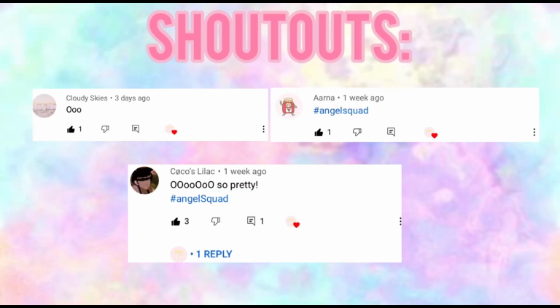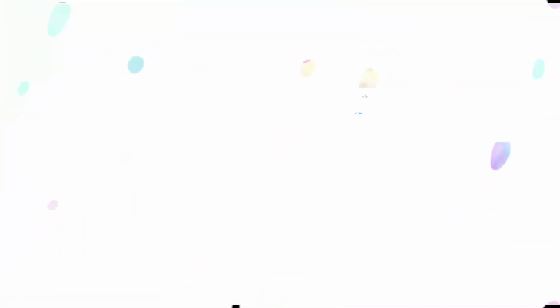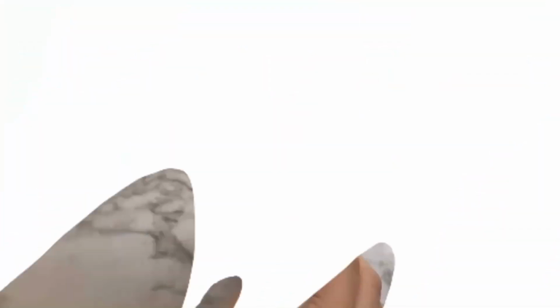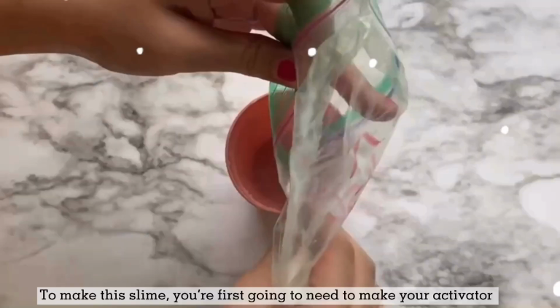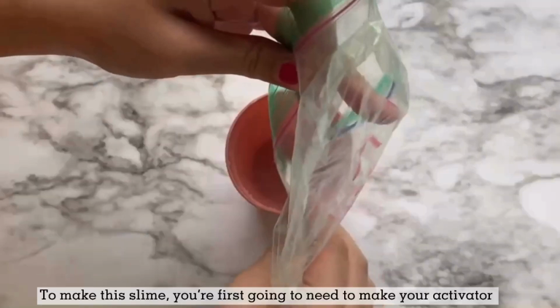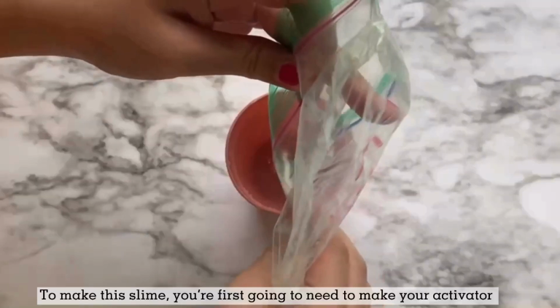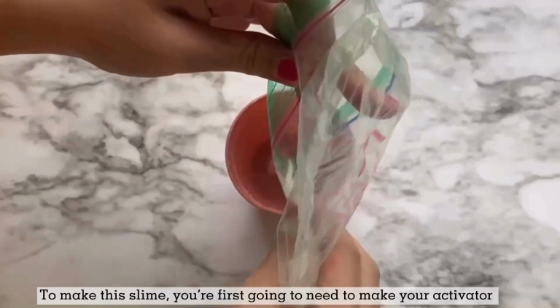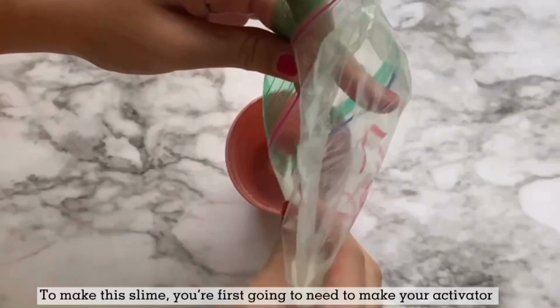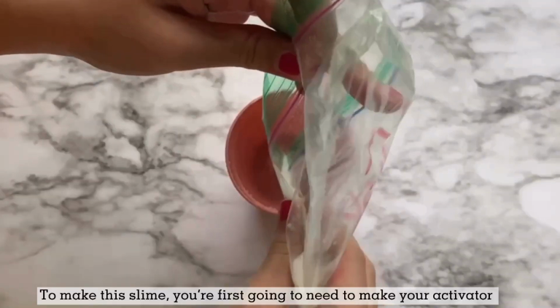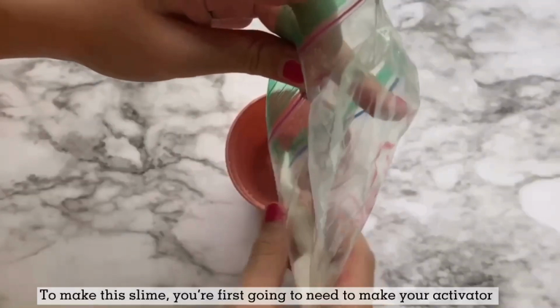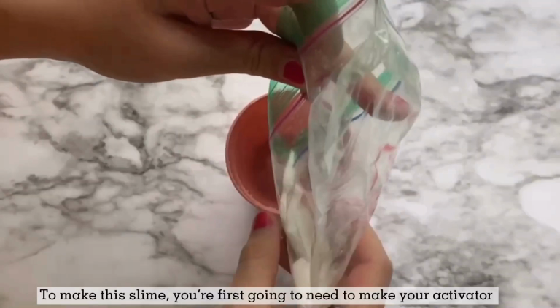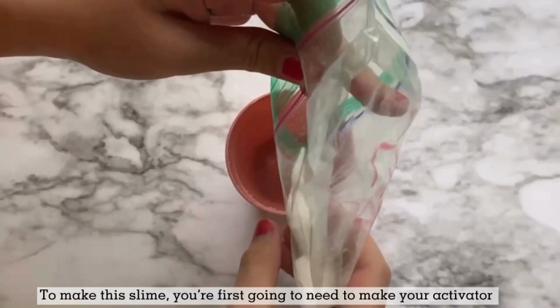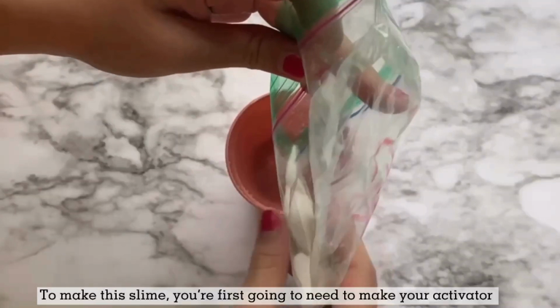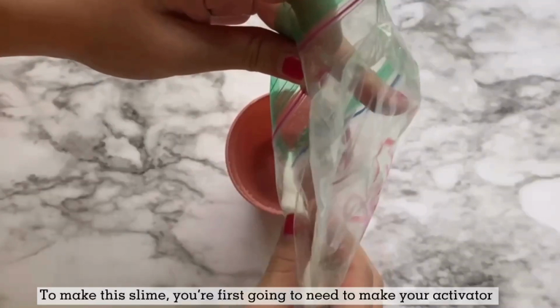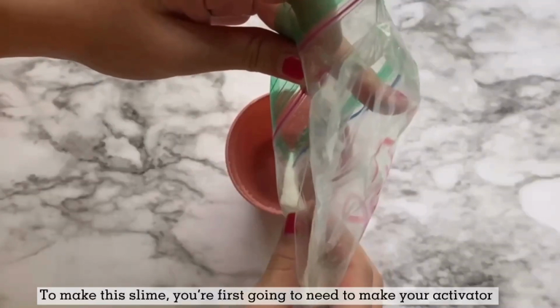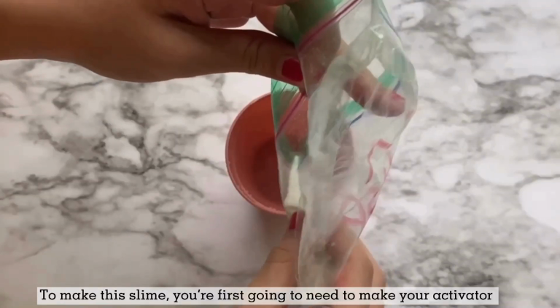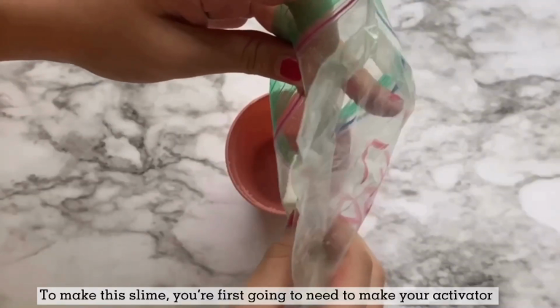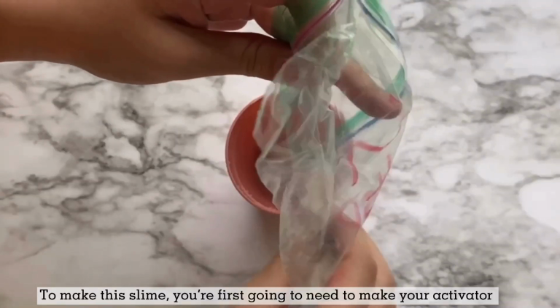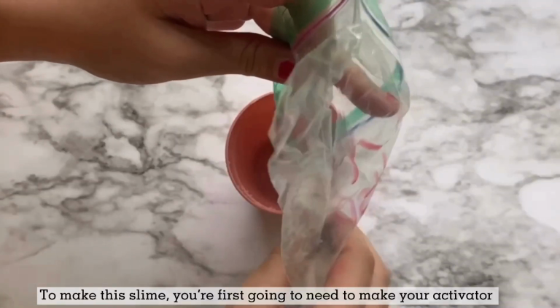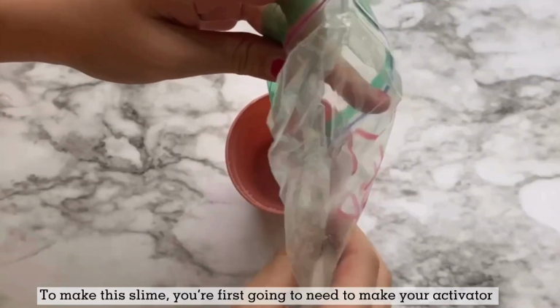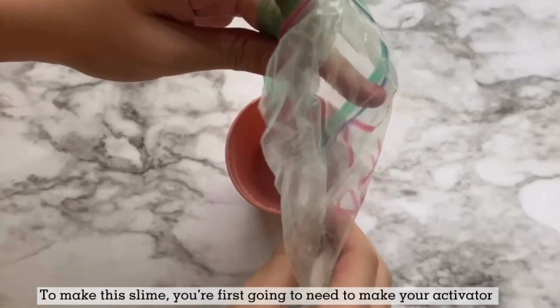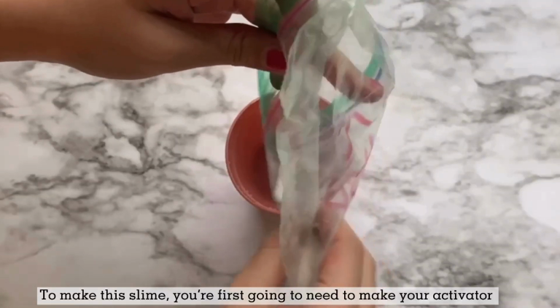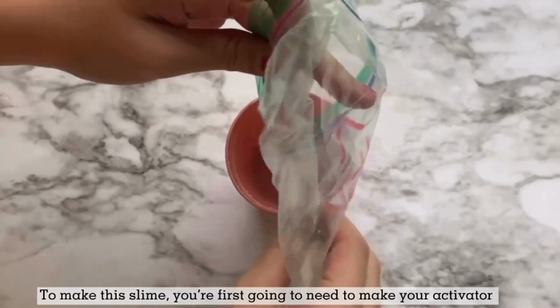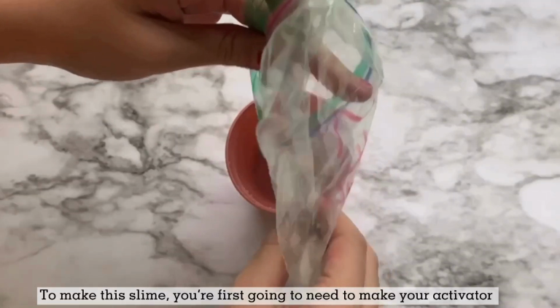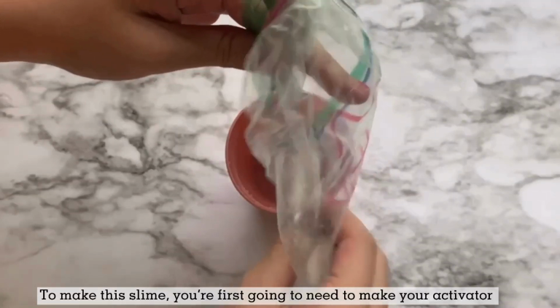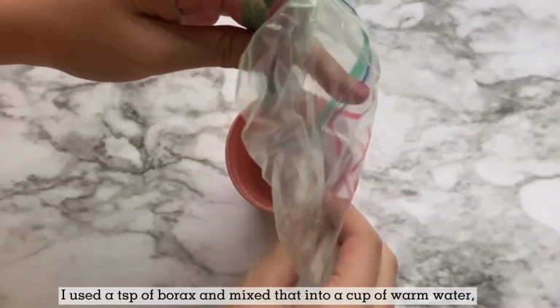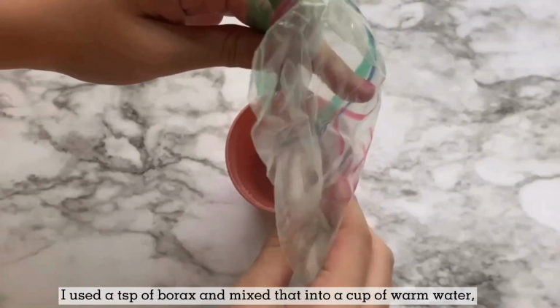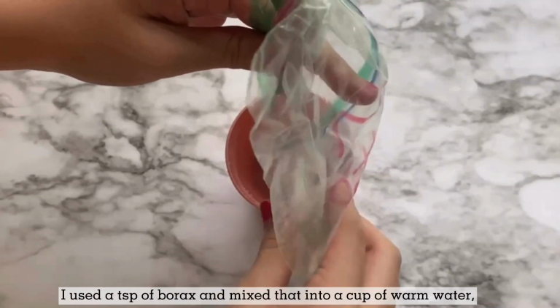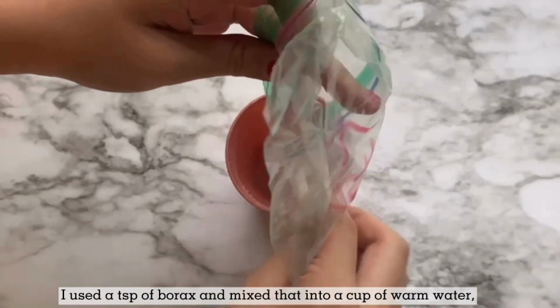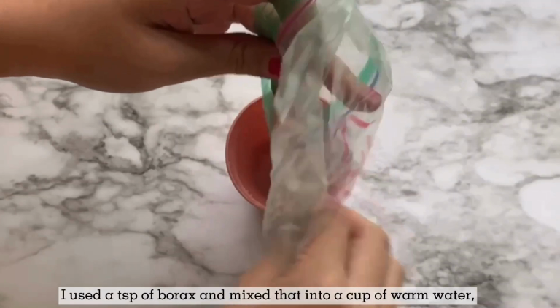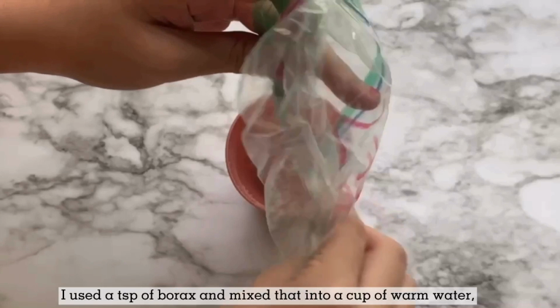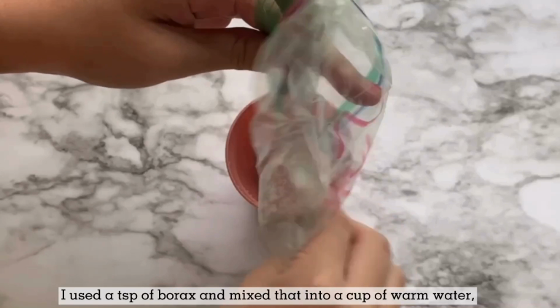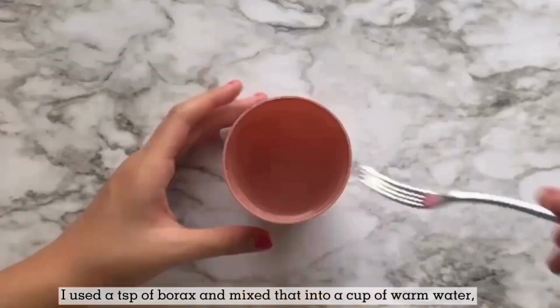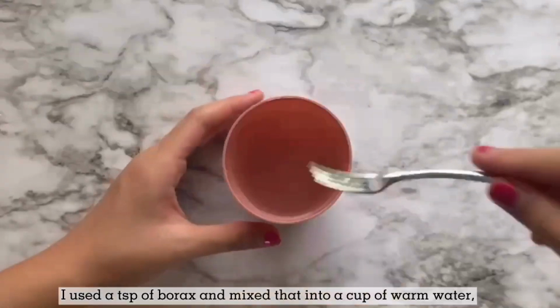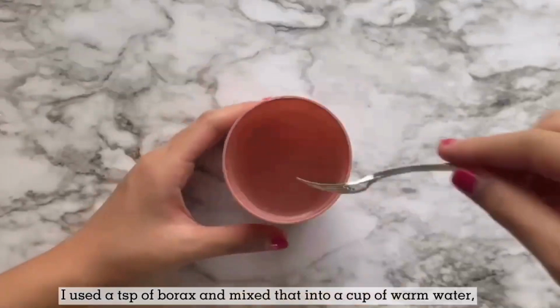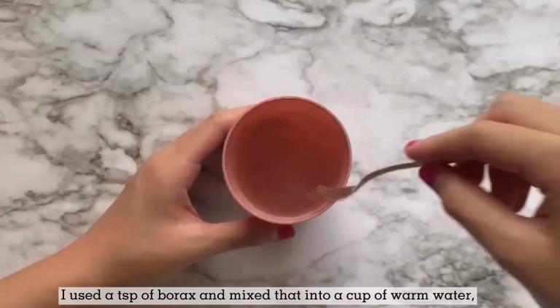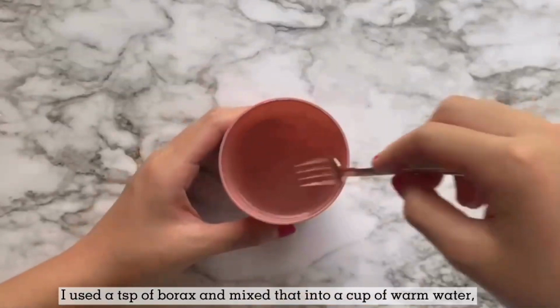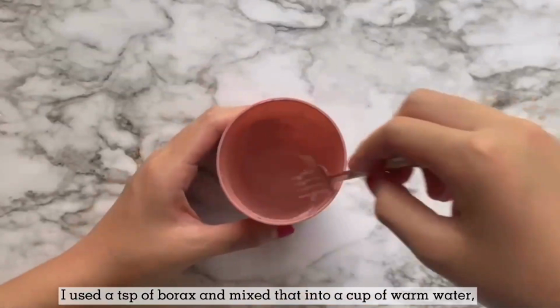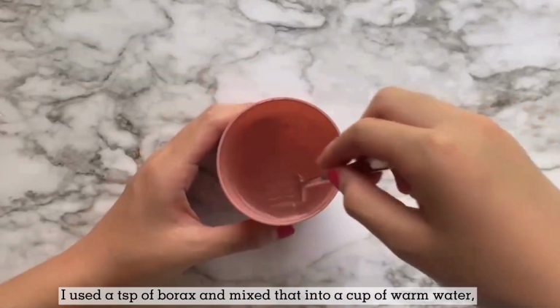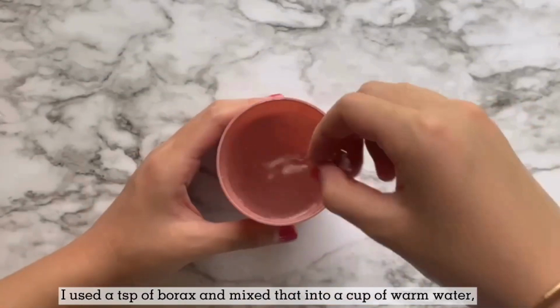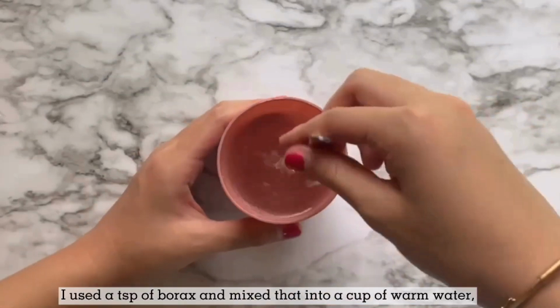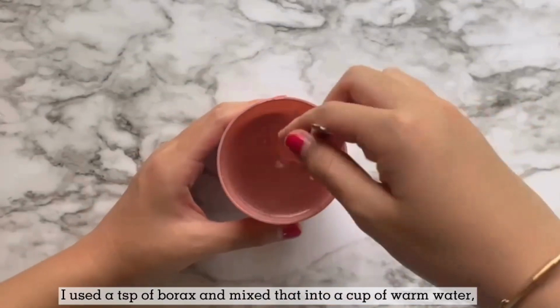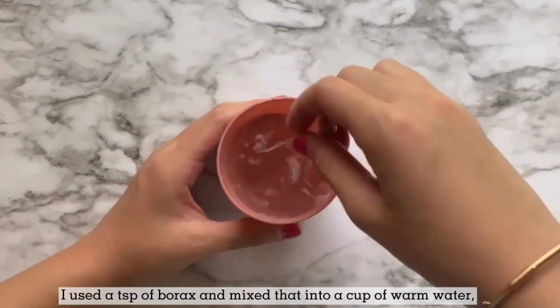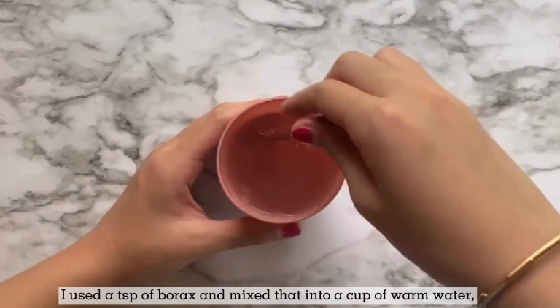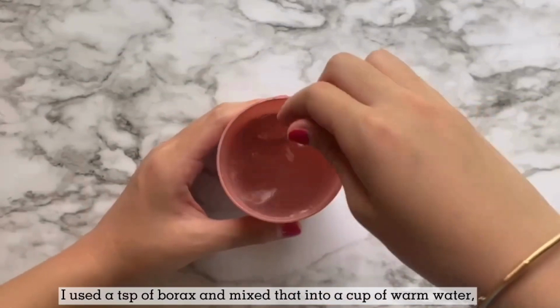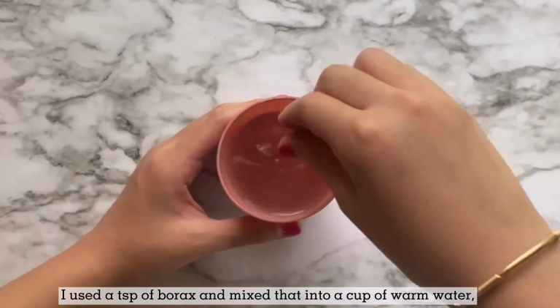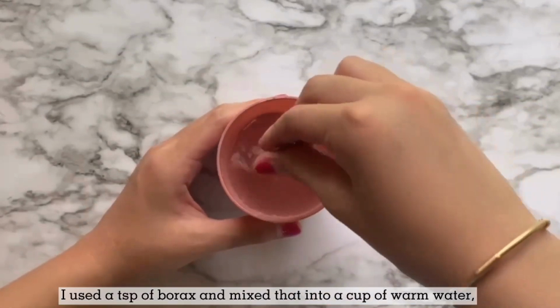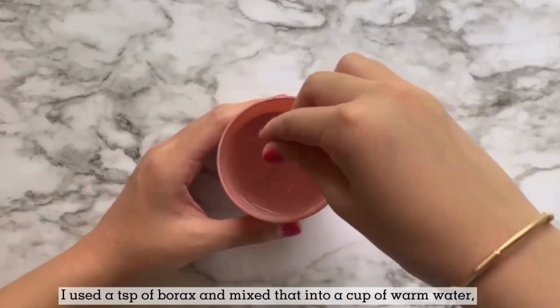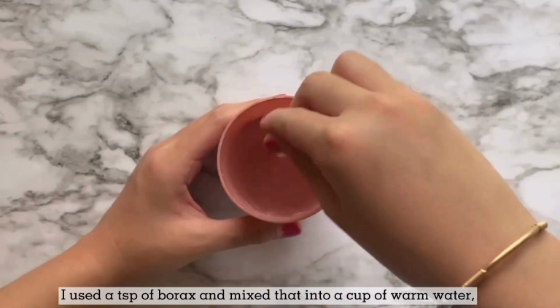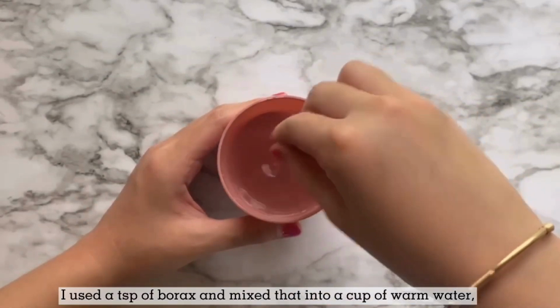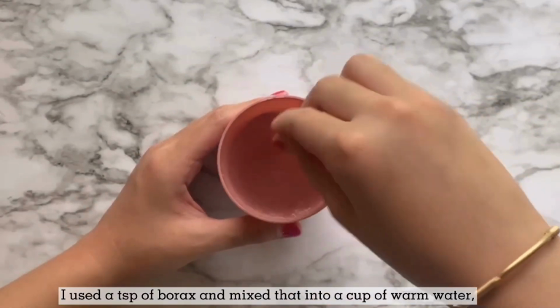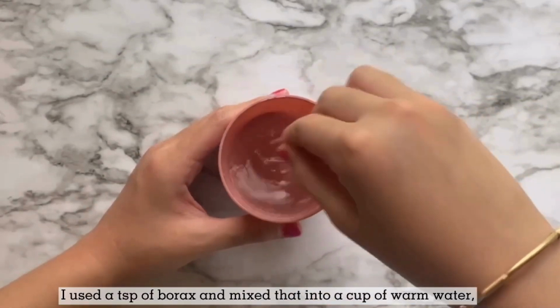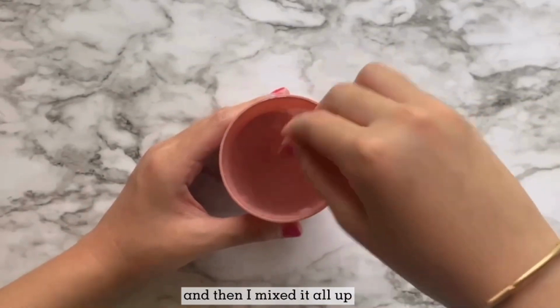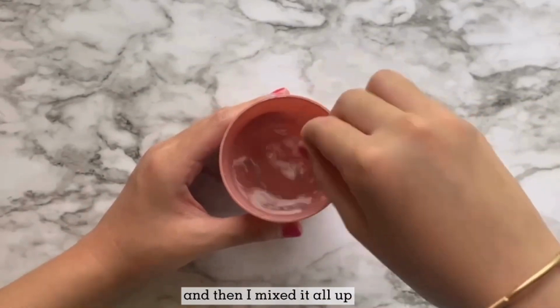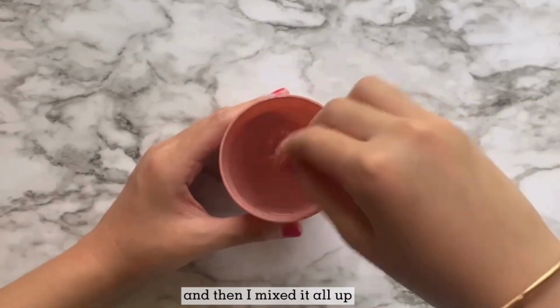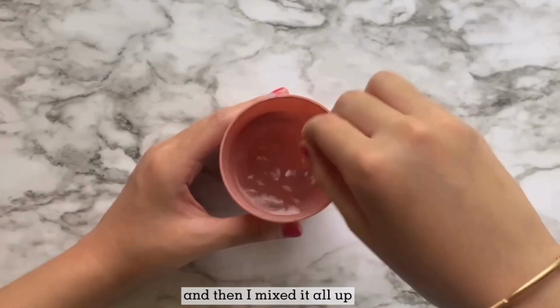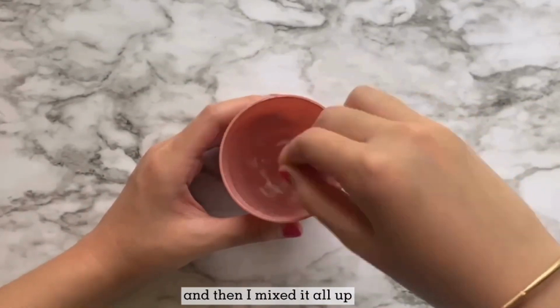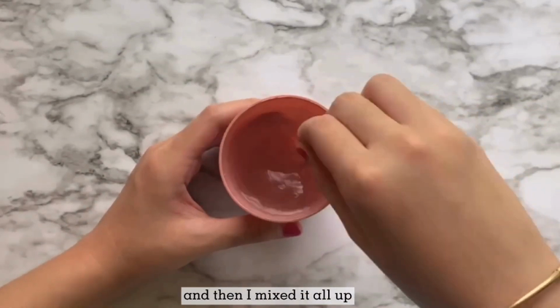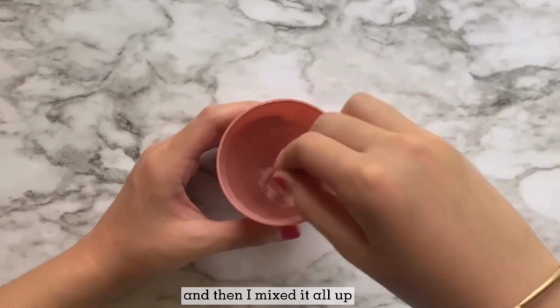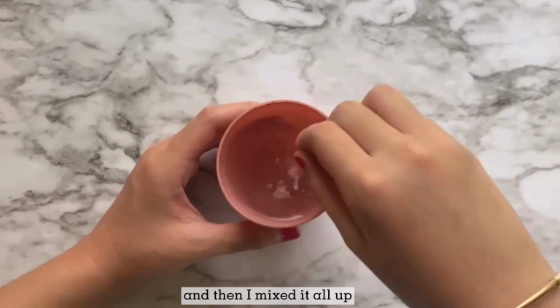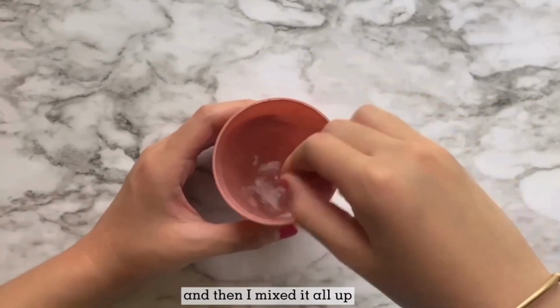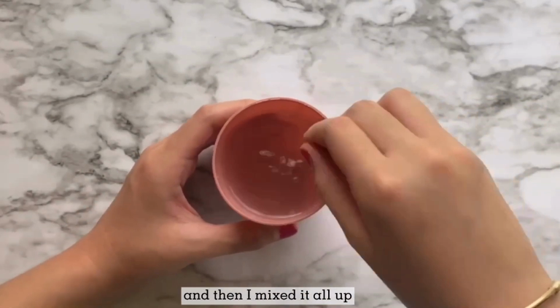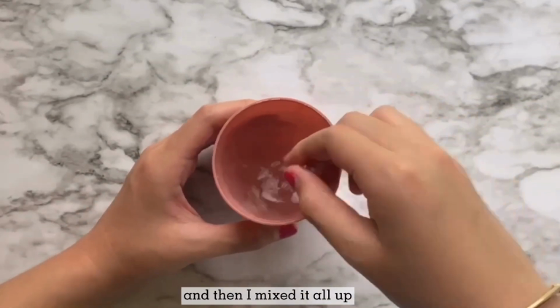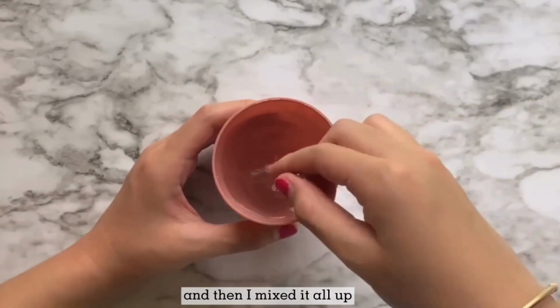To make this slime, you're first going to need to make your activator. I use a teaspoon of borax and mix that into a cup of warm water, and then I mix it all up.